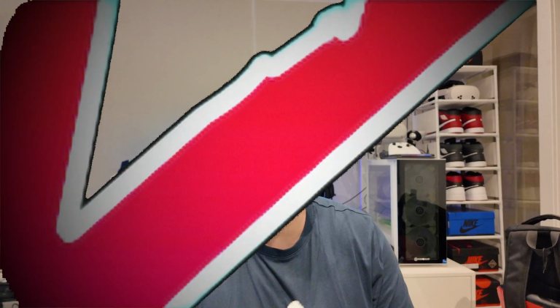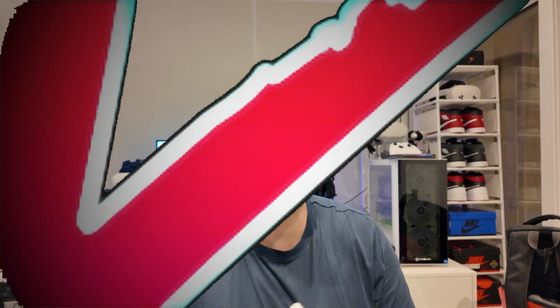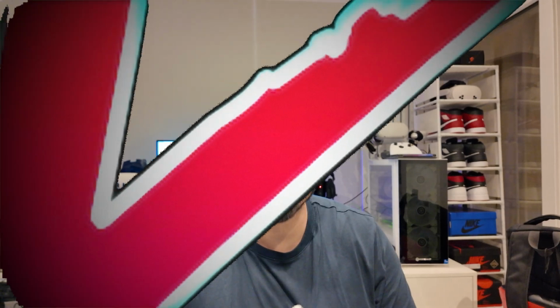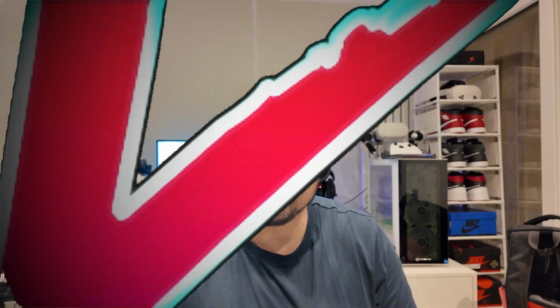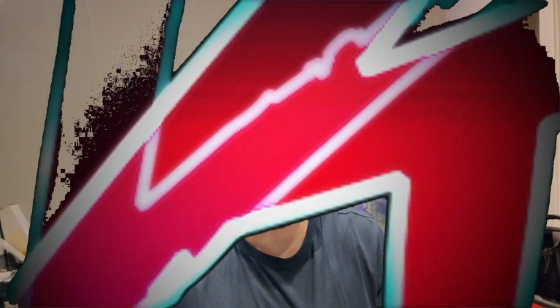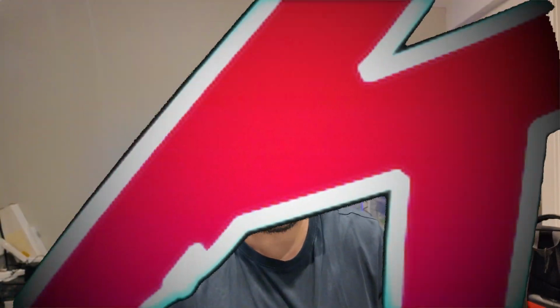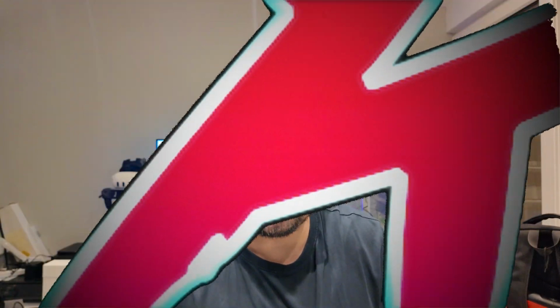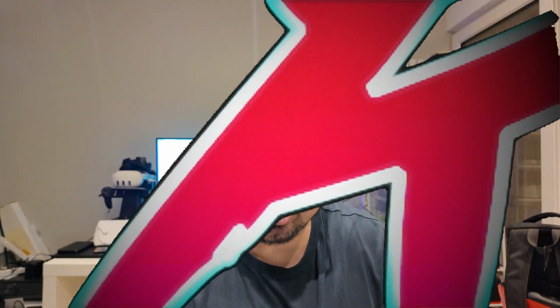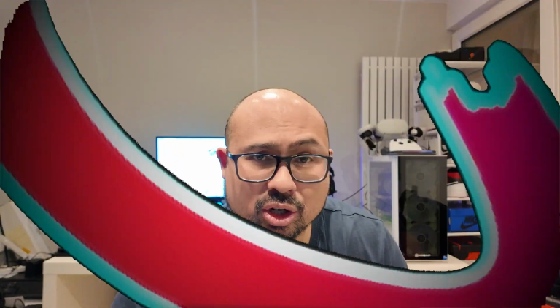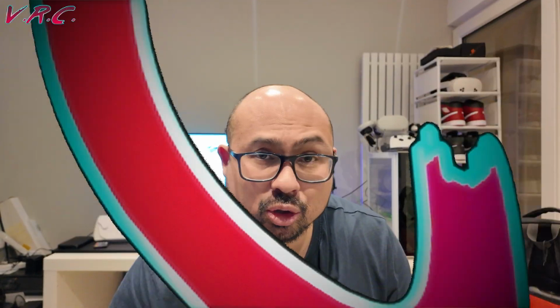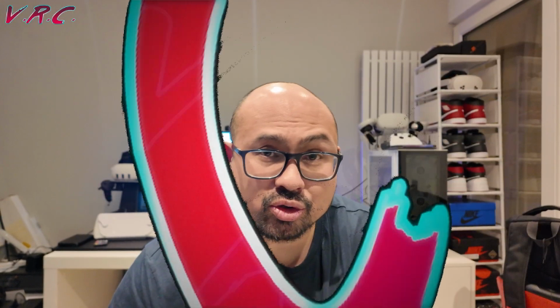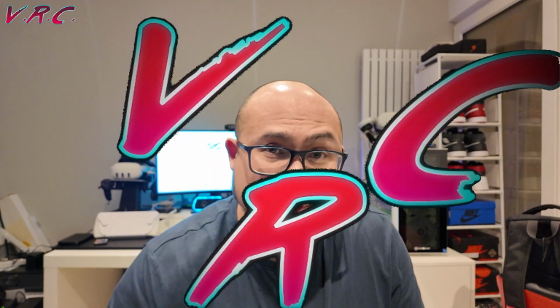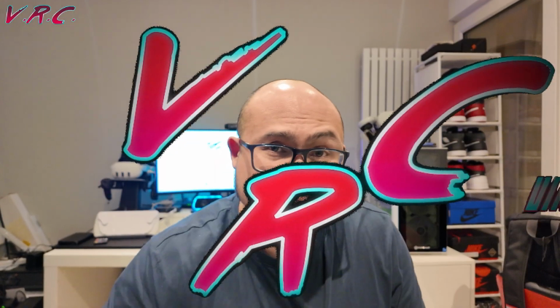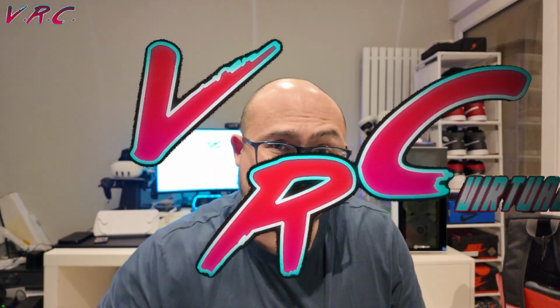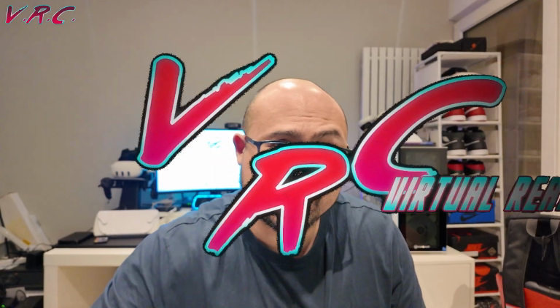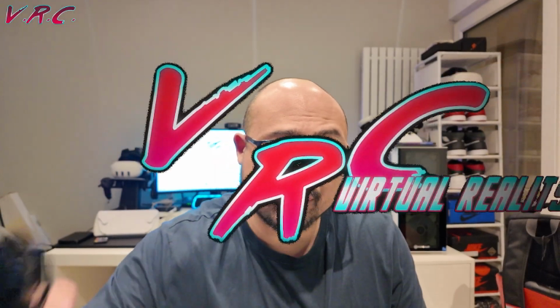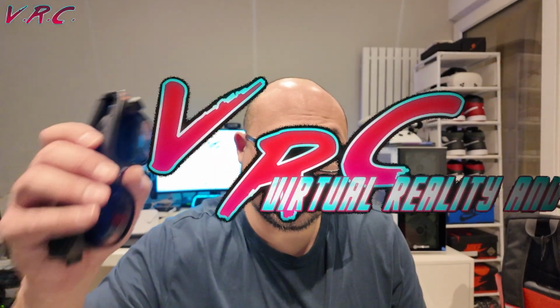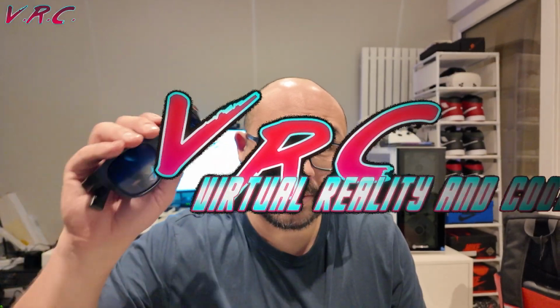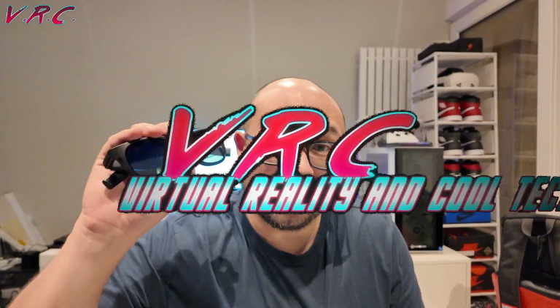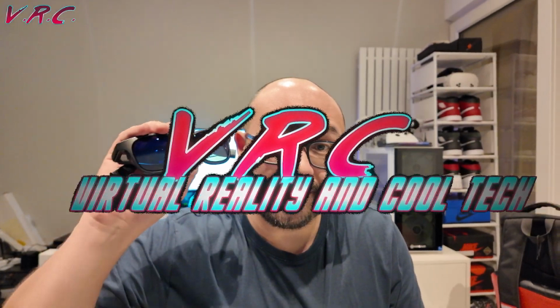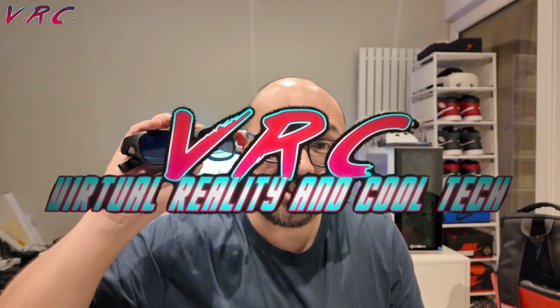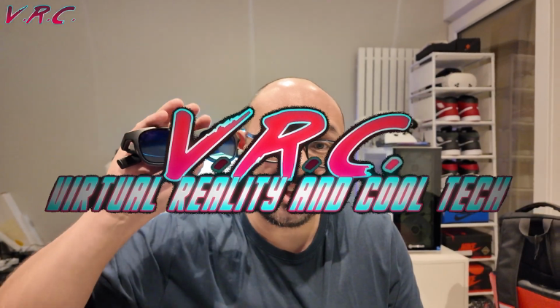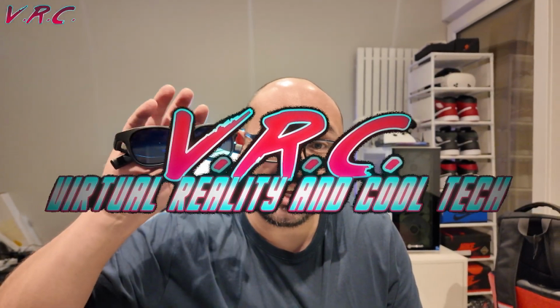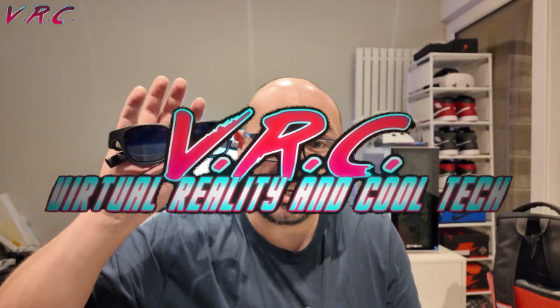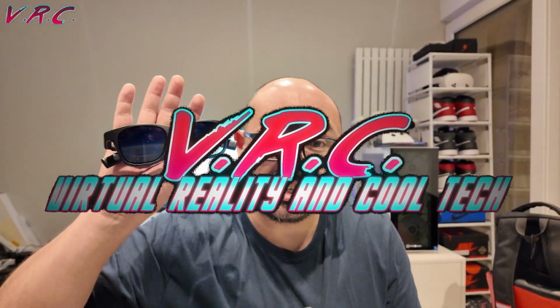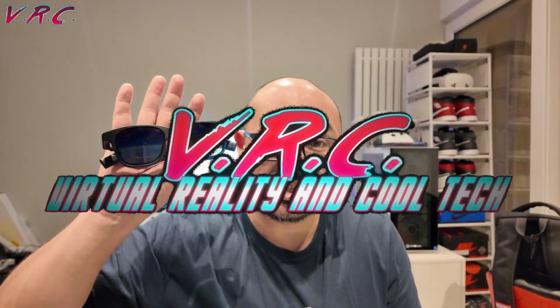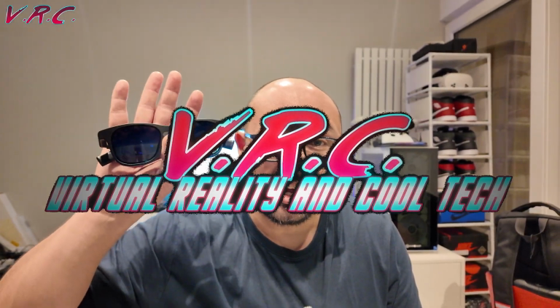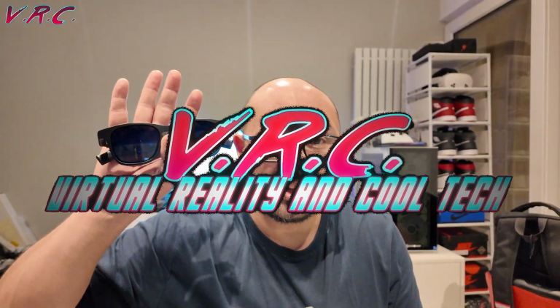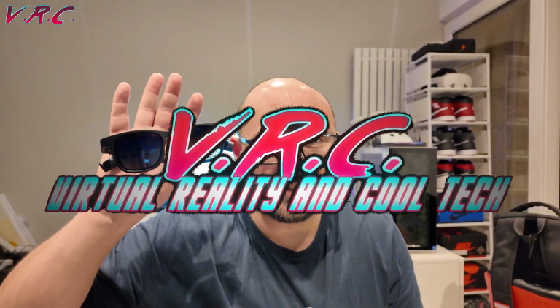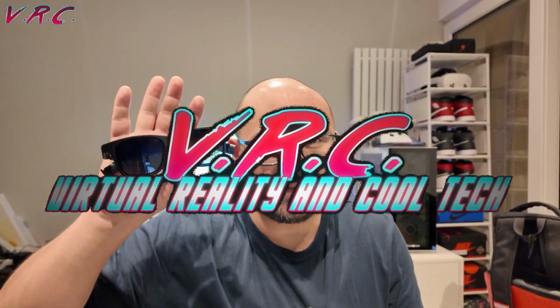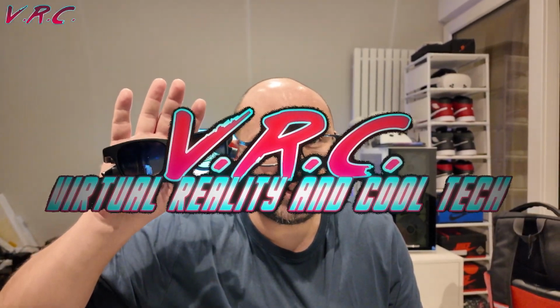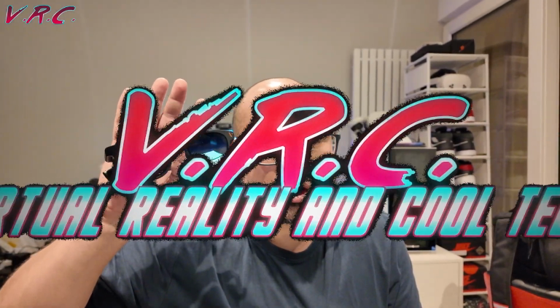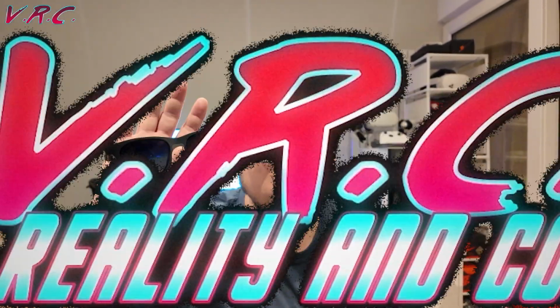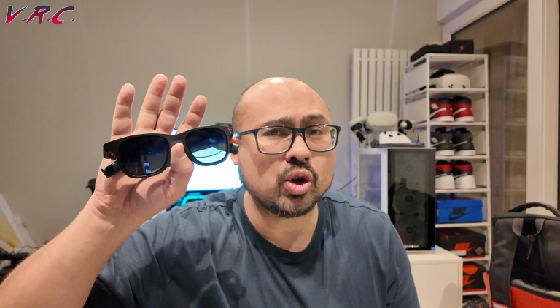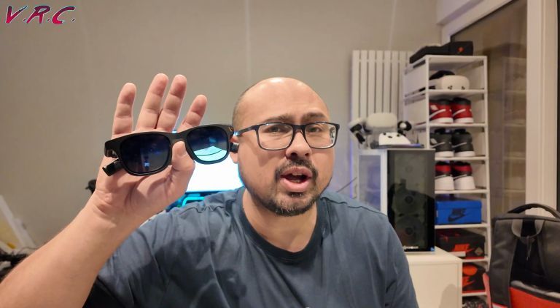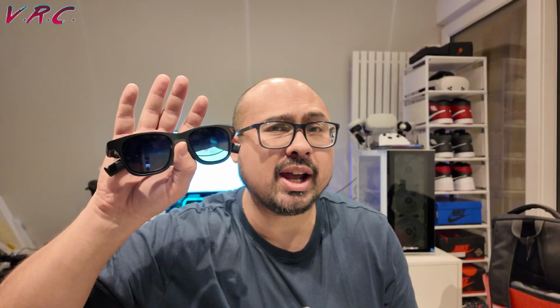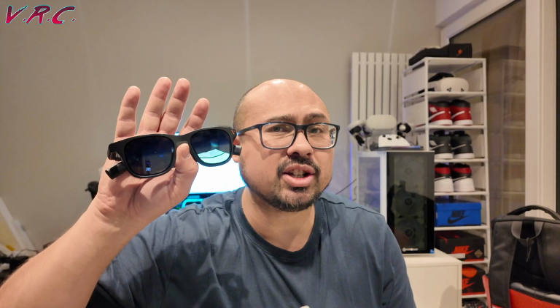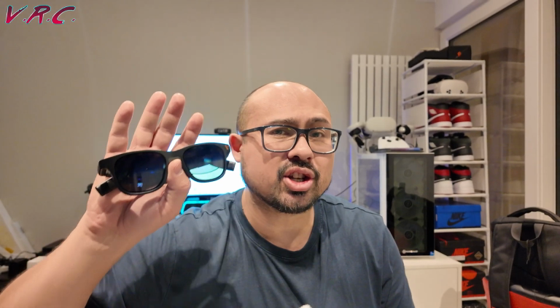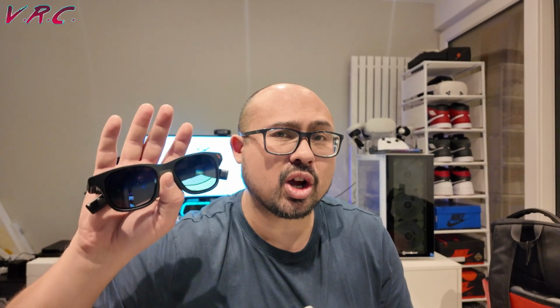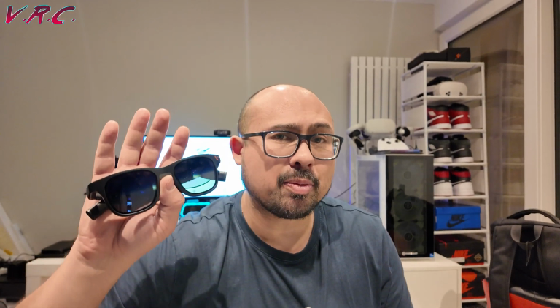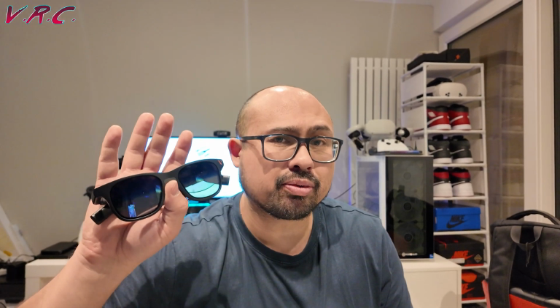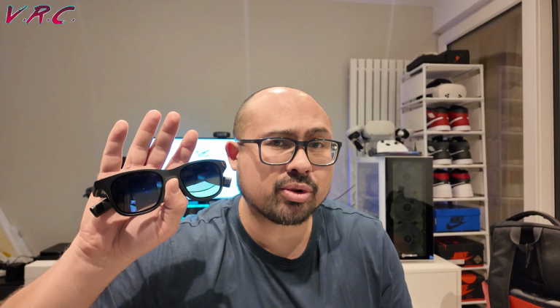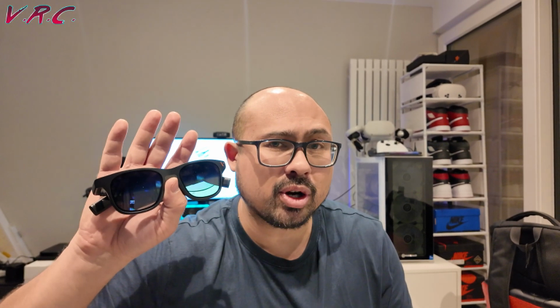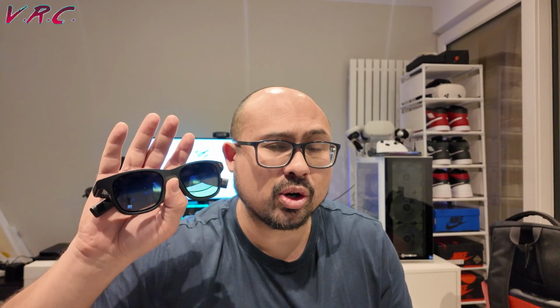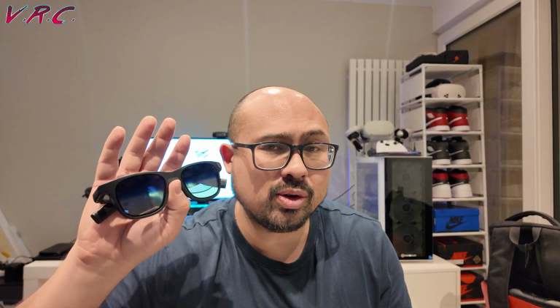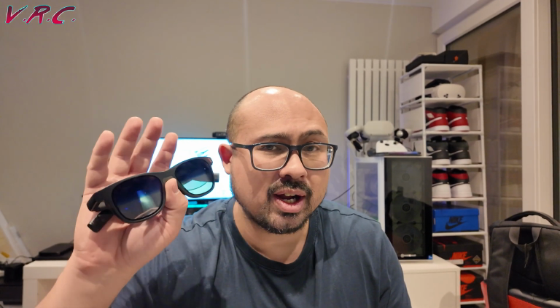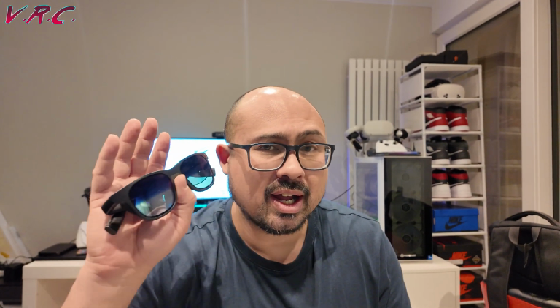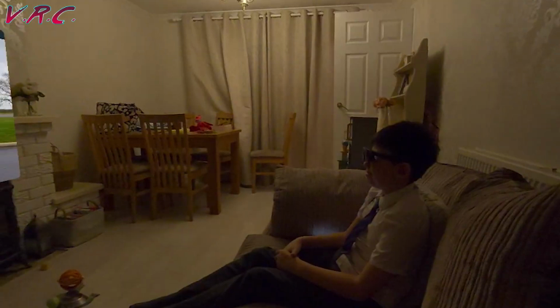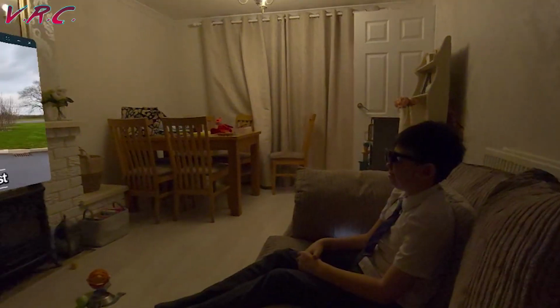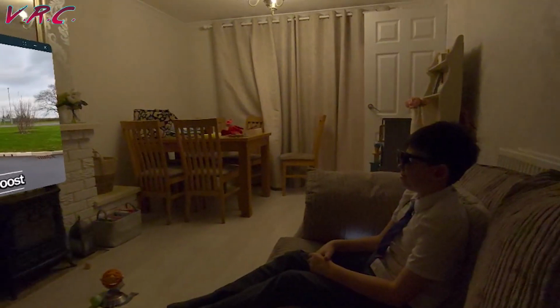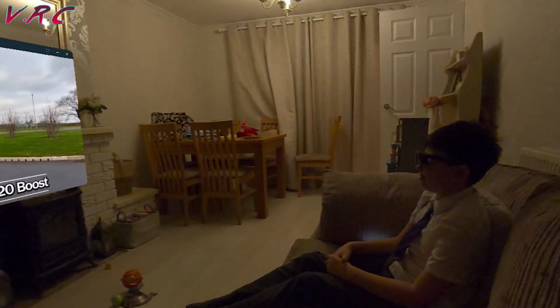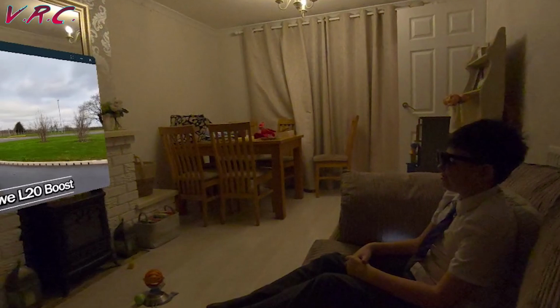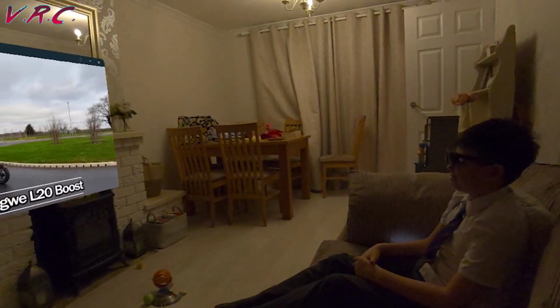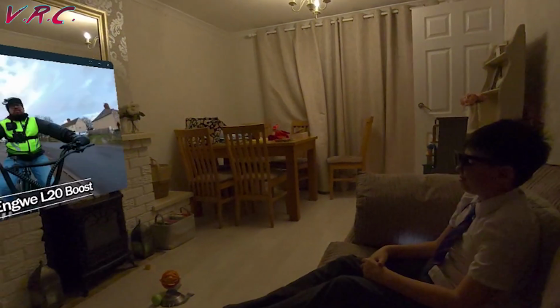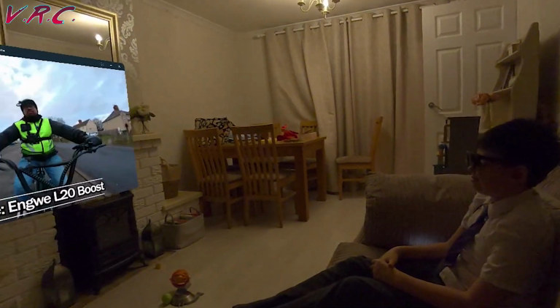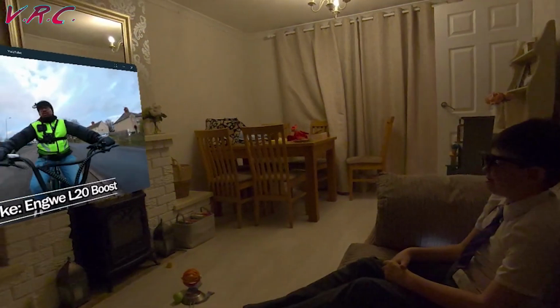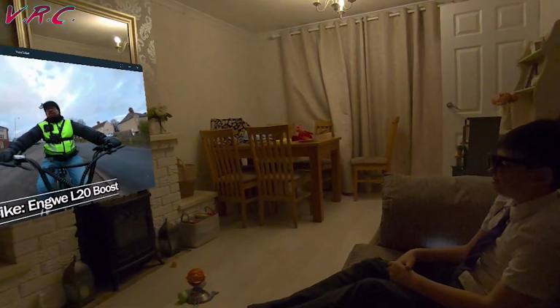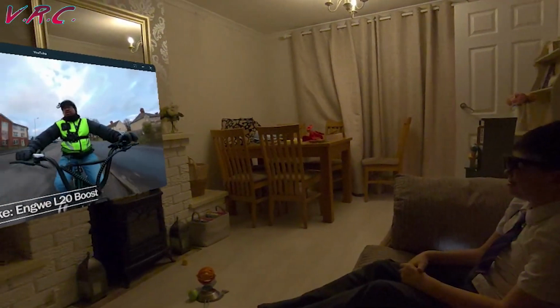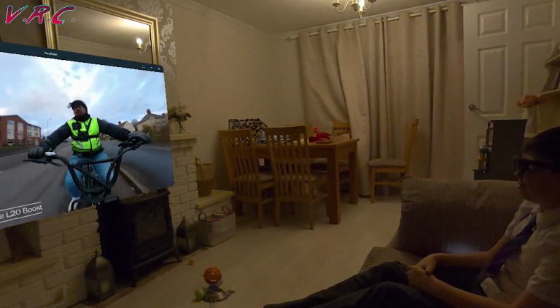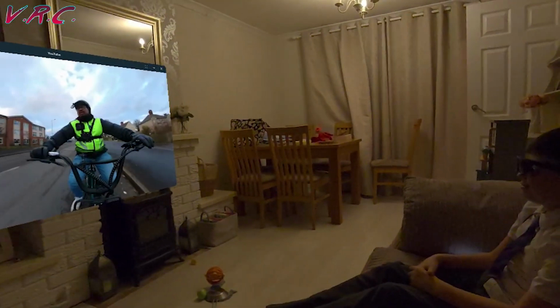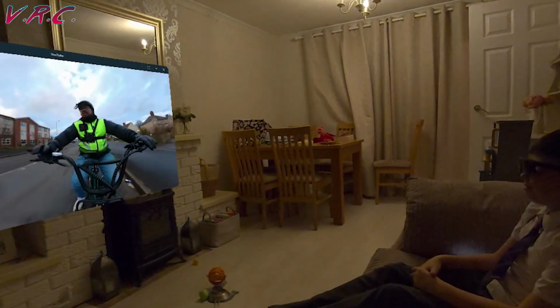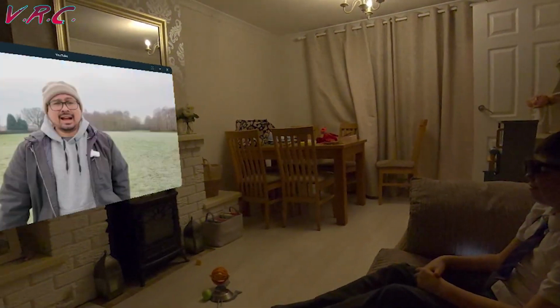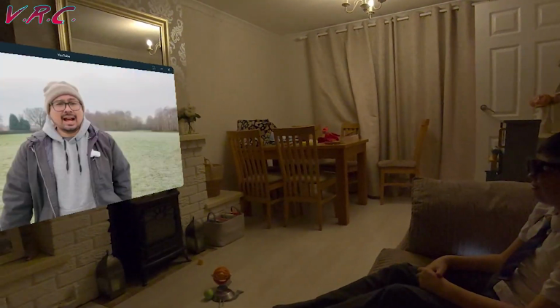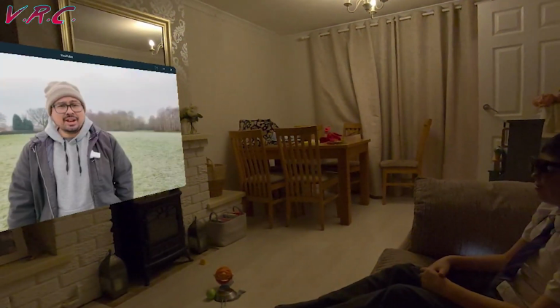Hello, welcome to the VR Cauldron. This video is about the Viture XR Pro augmented reality glasses.